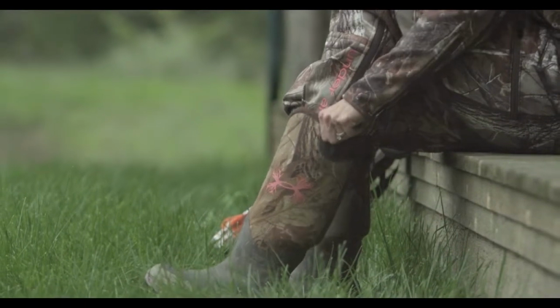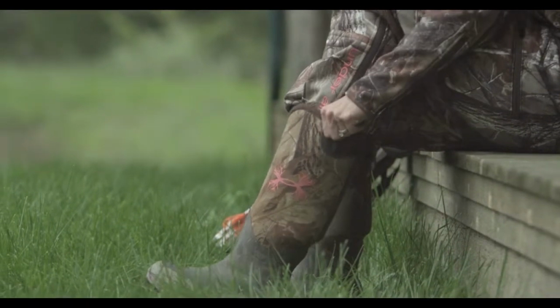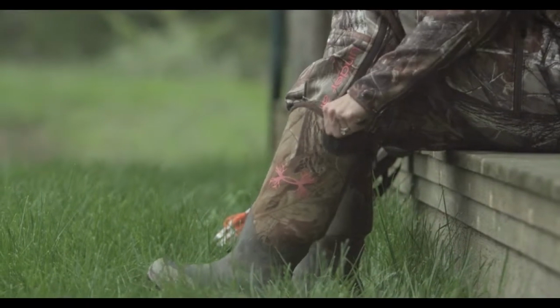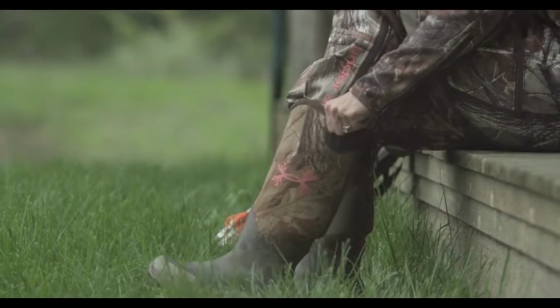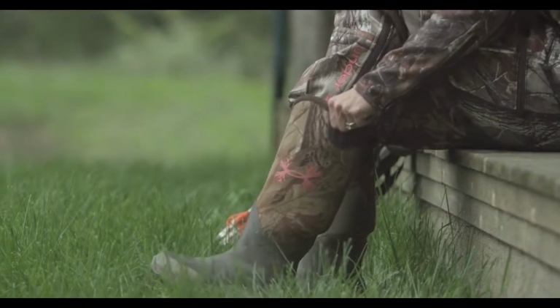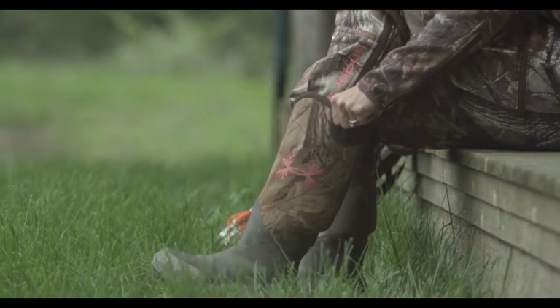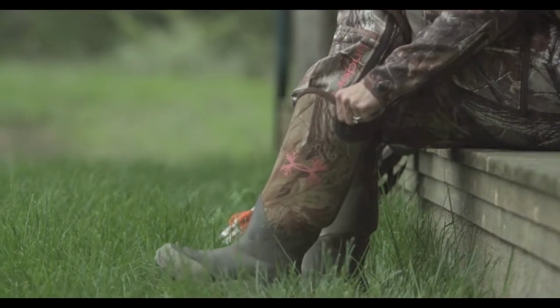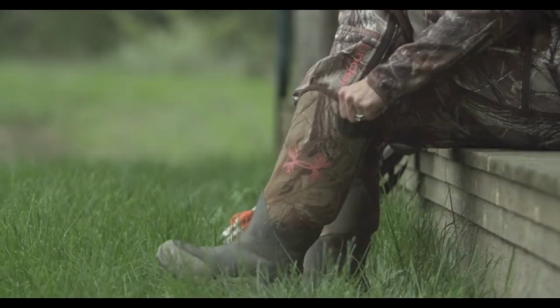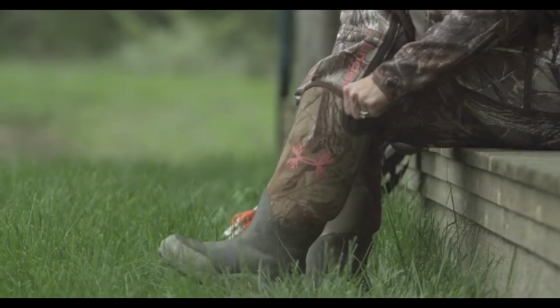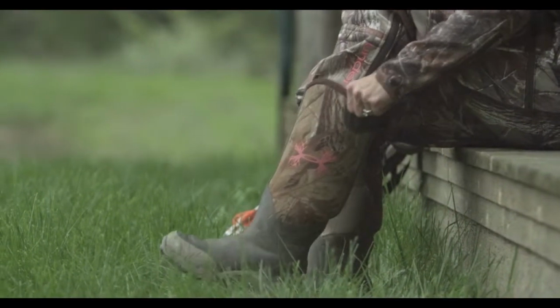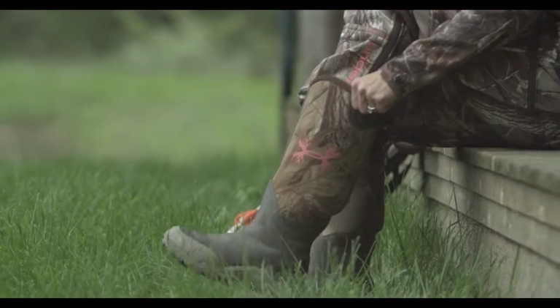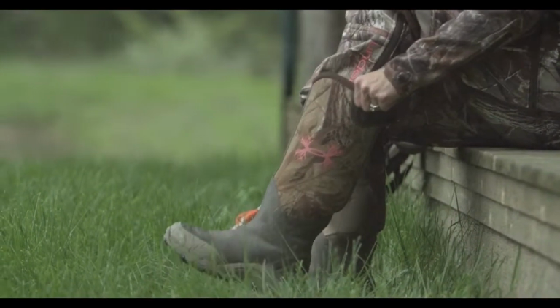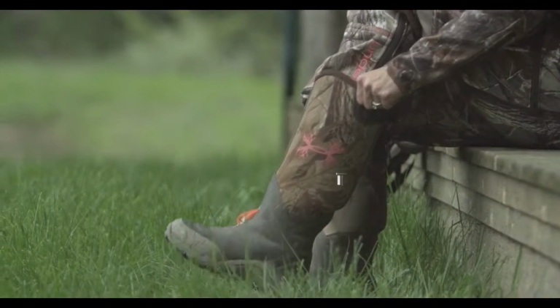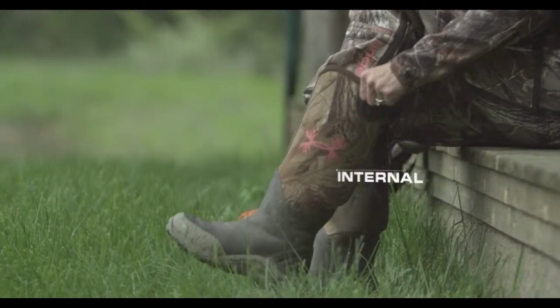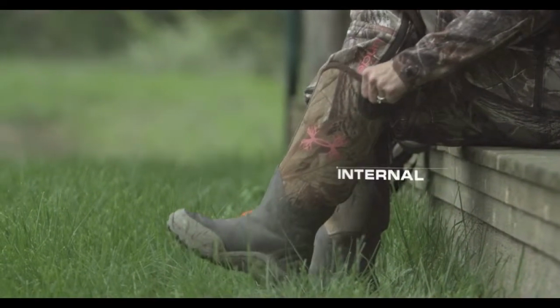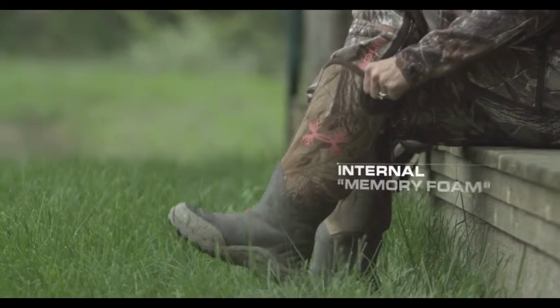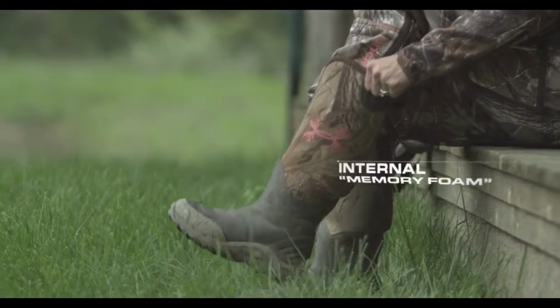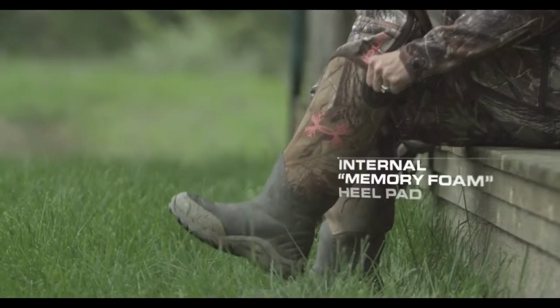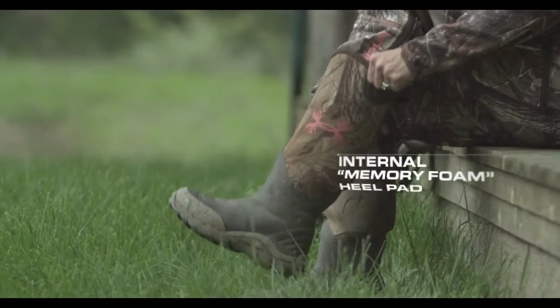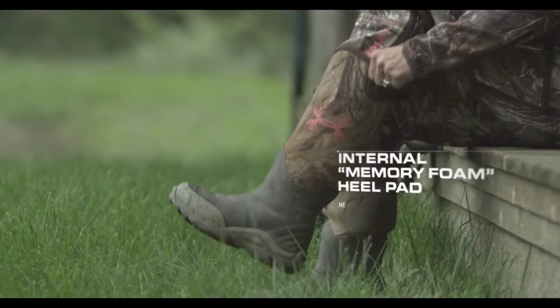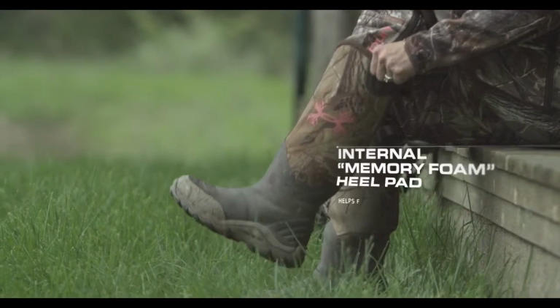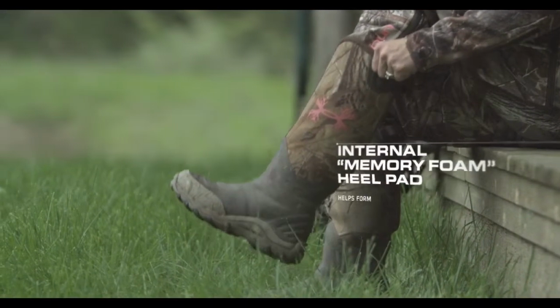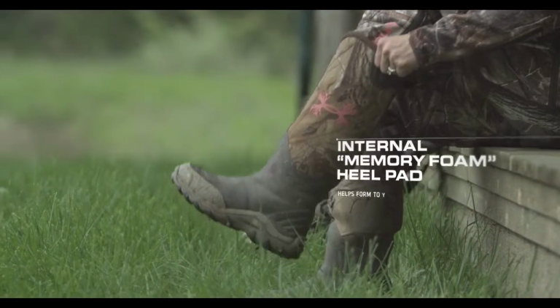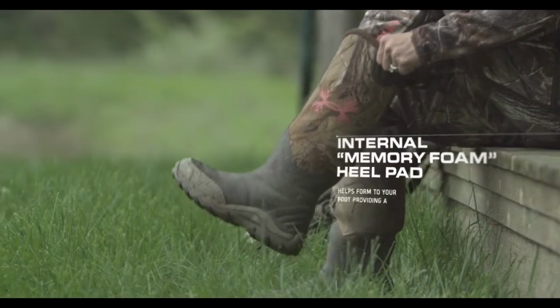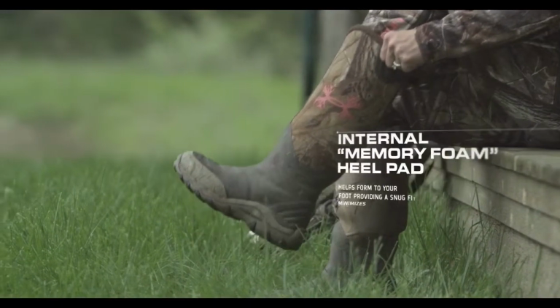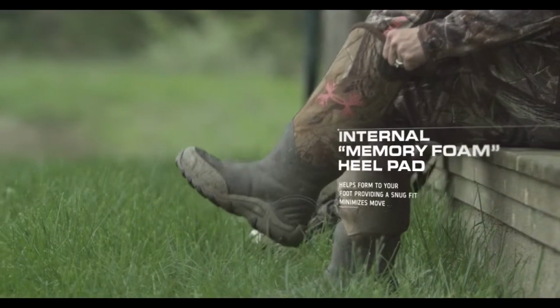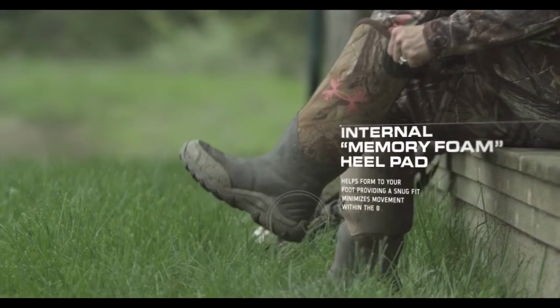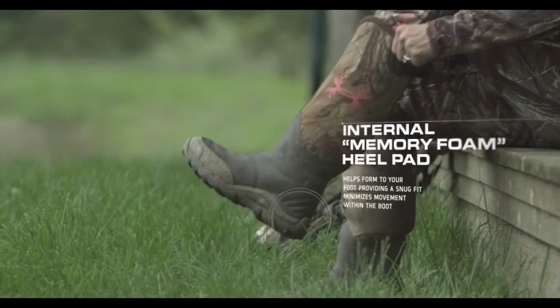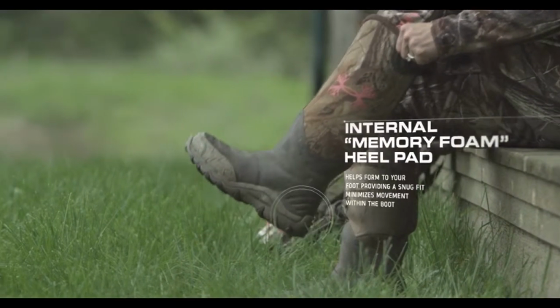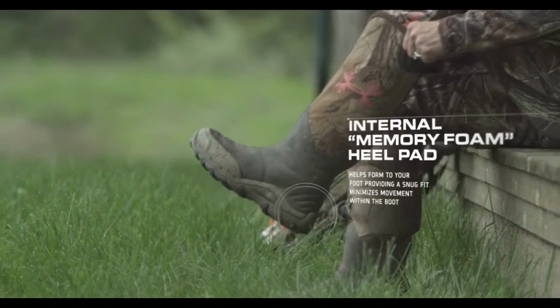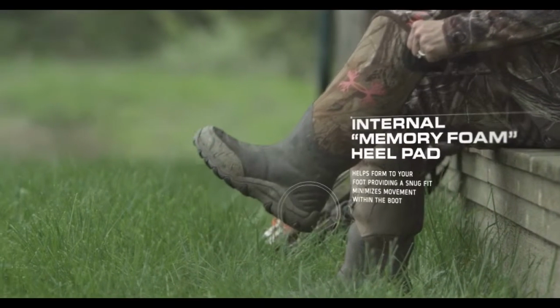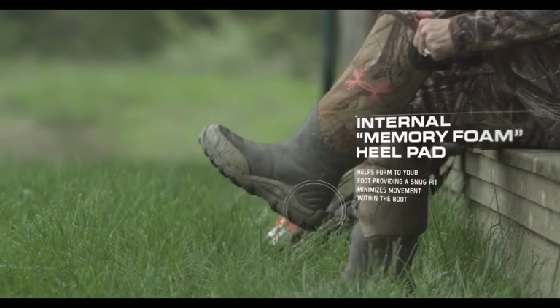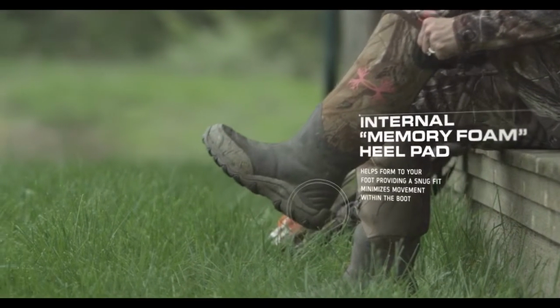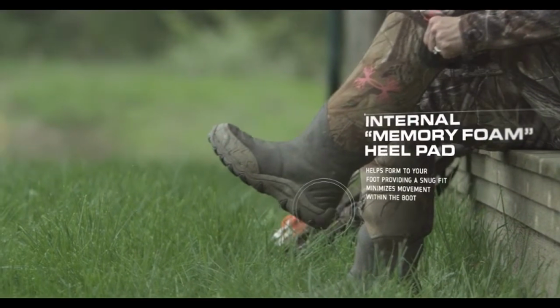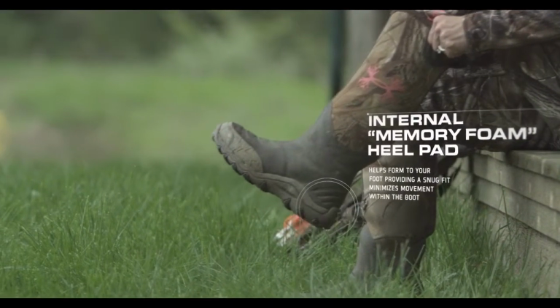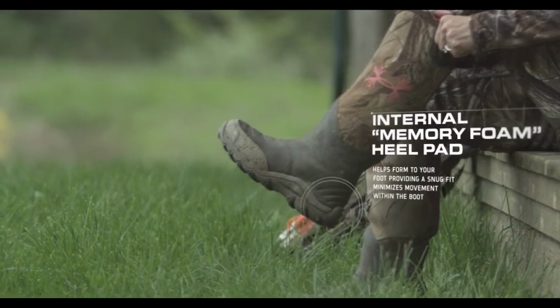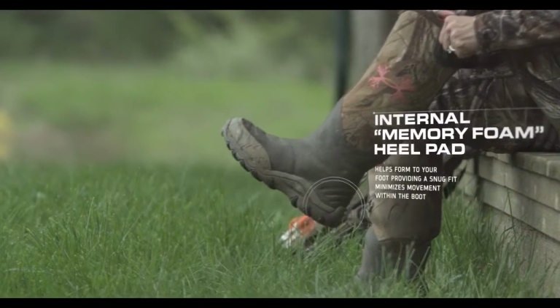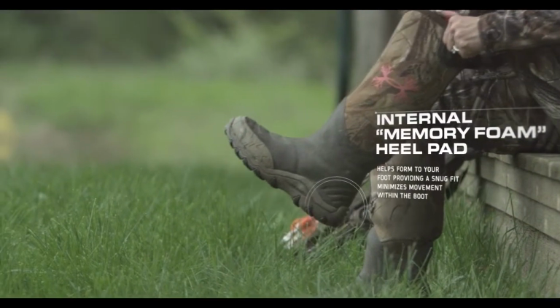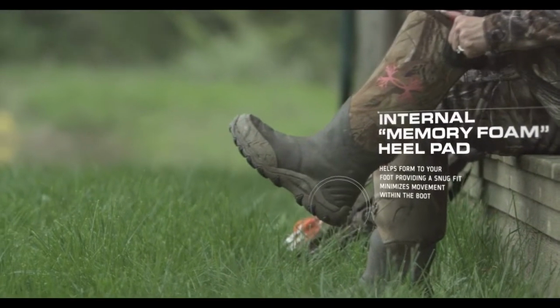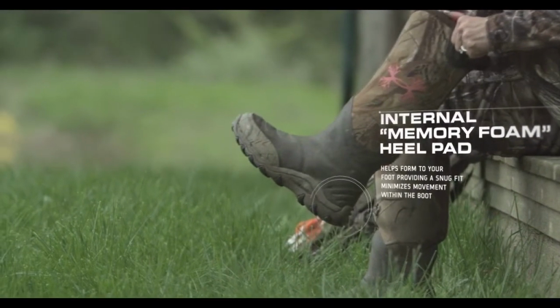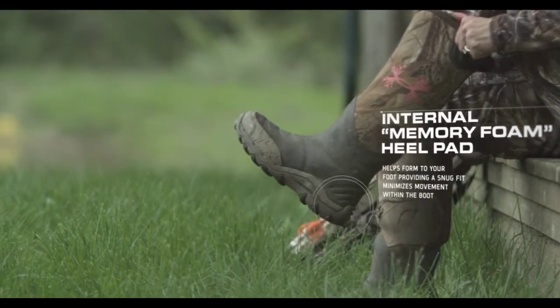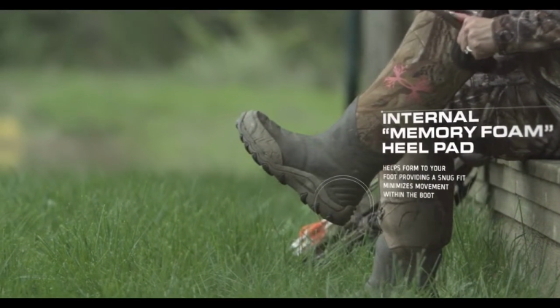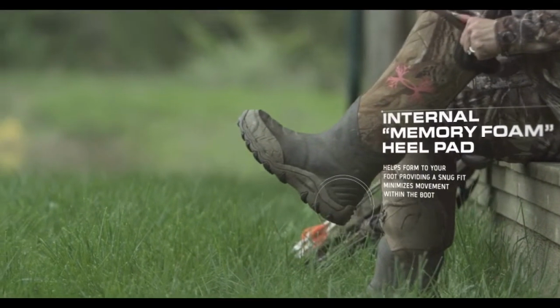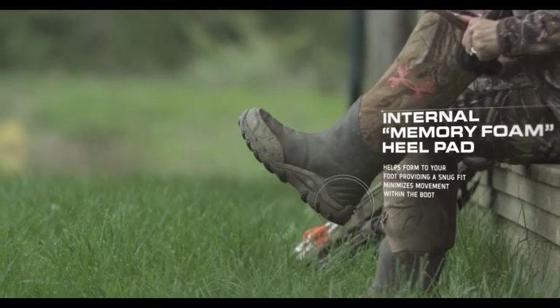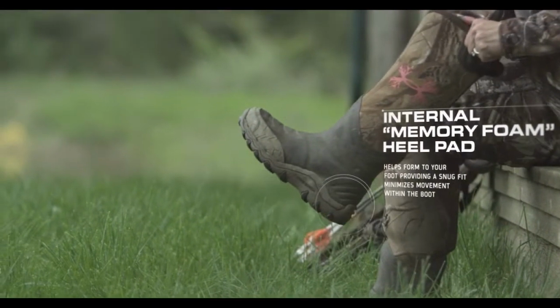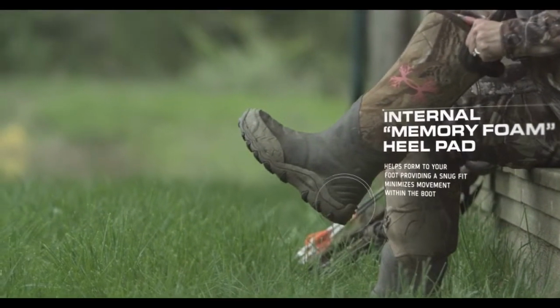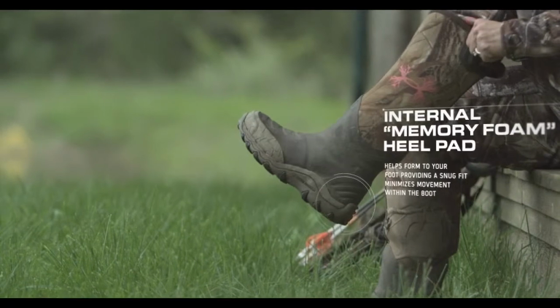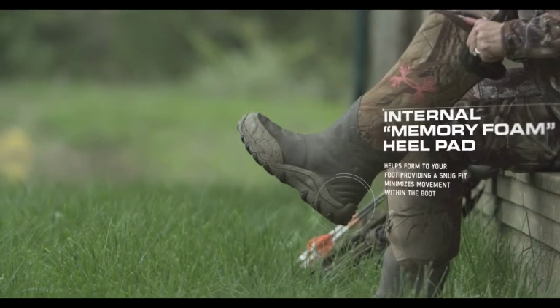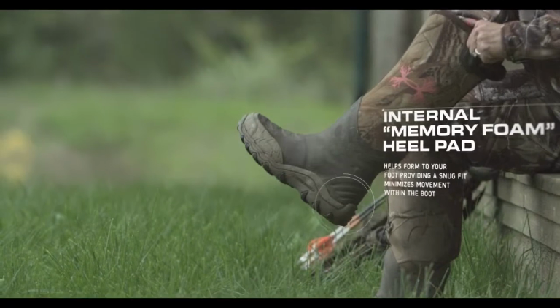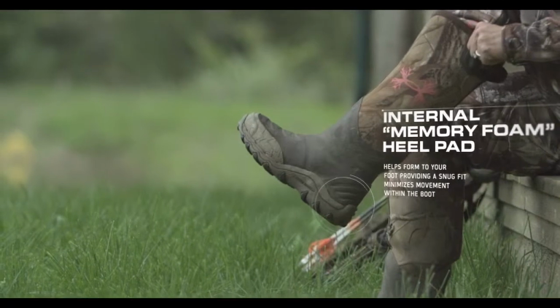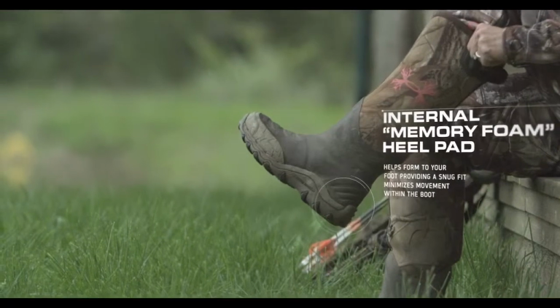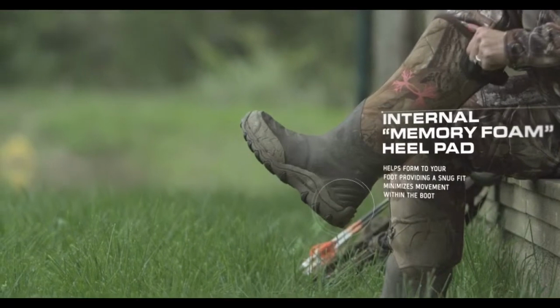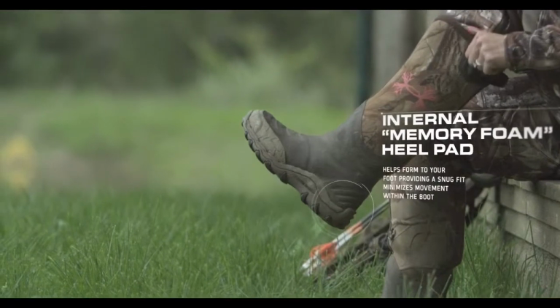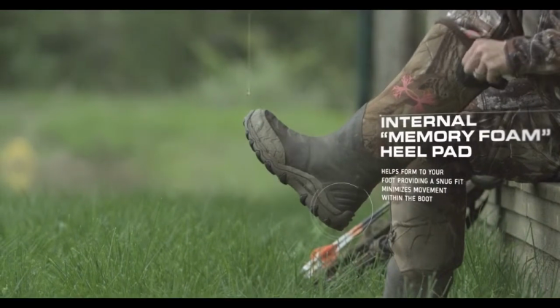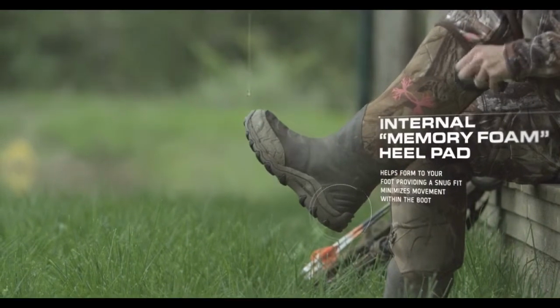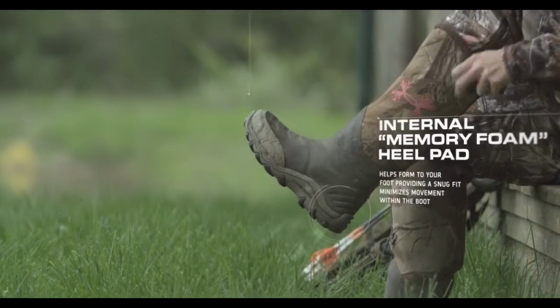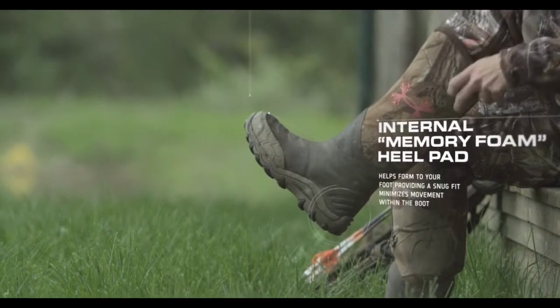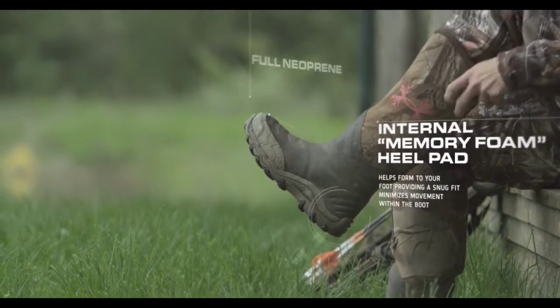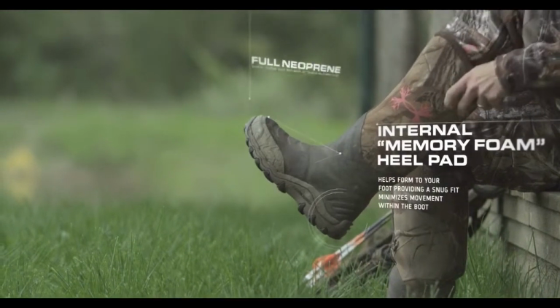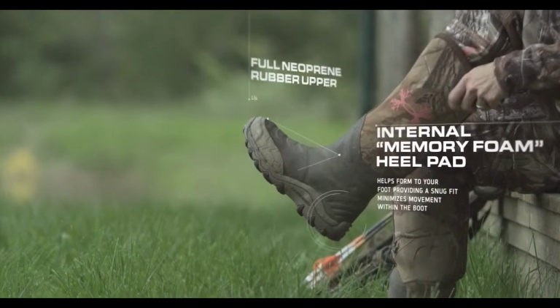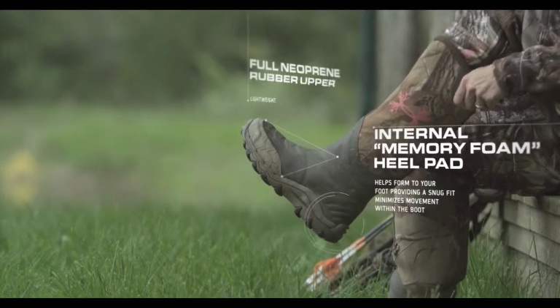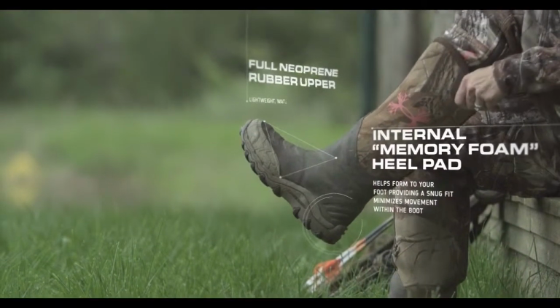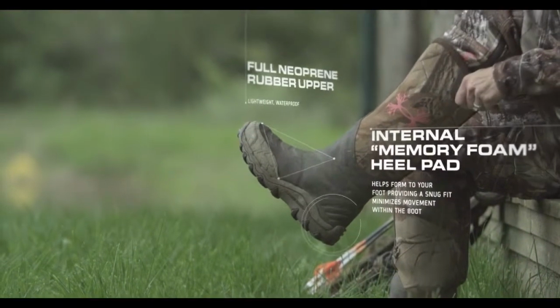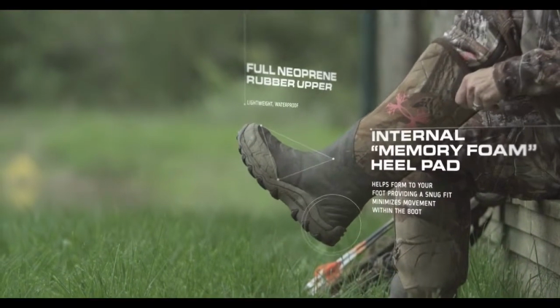The women's HA boot is super comfortable from the minute you put it on. It's got a heel lock system so your foot doesn't slide around.